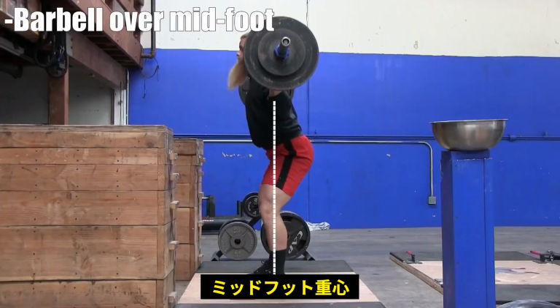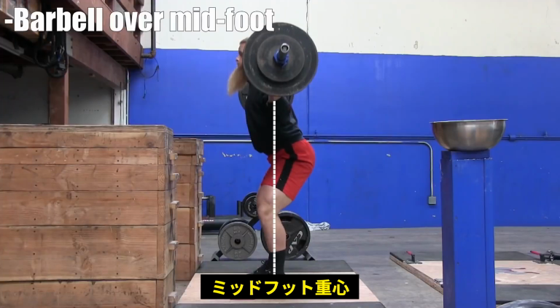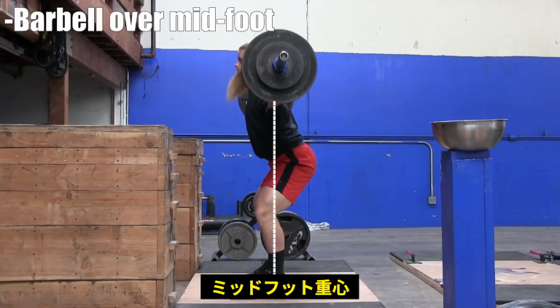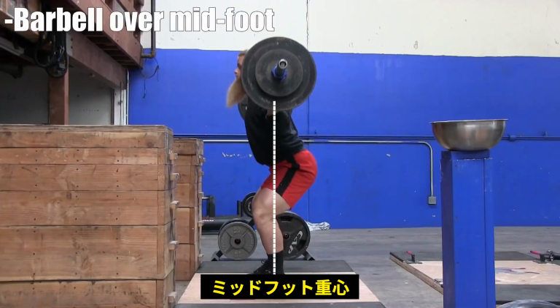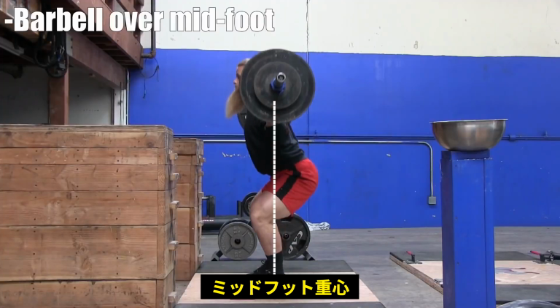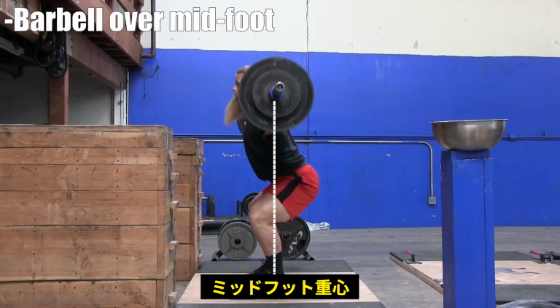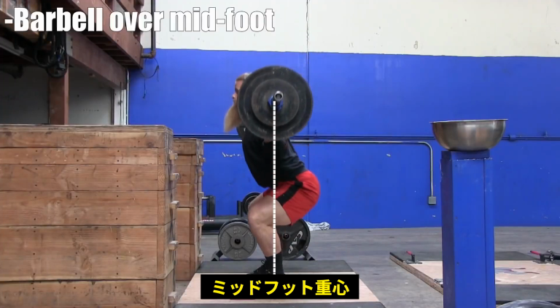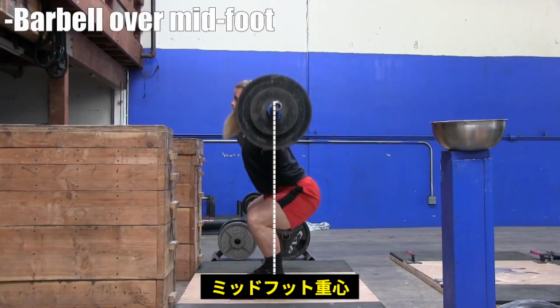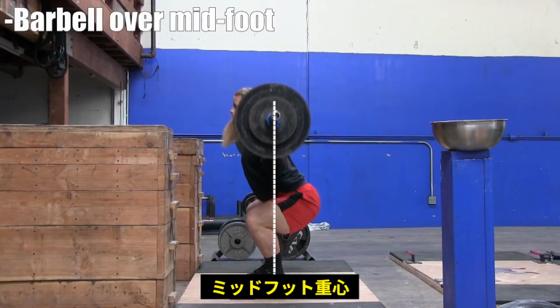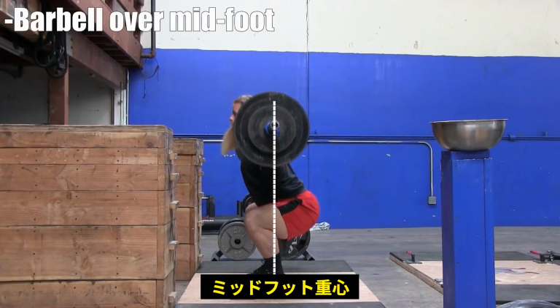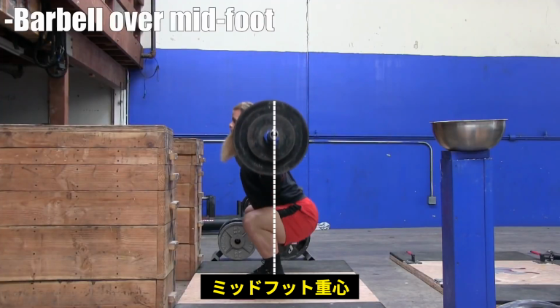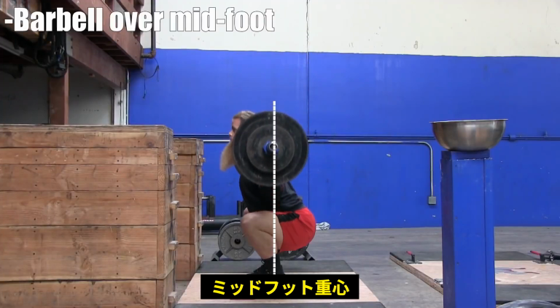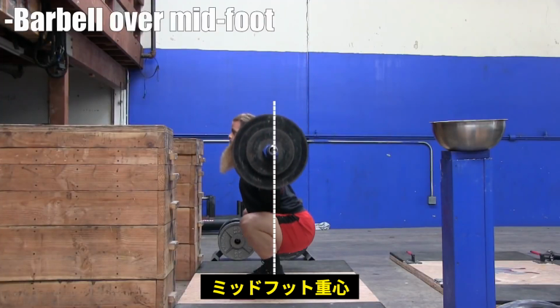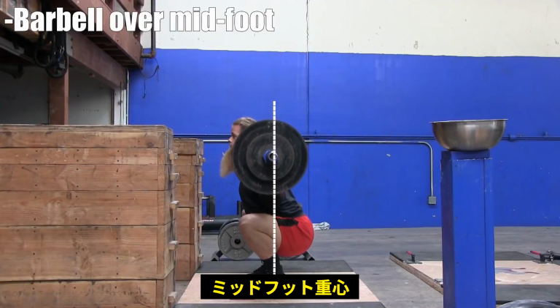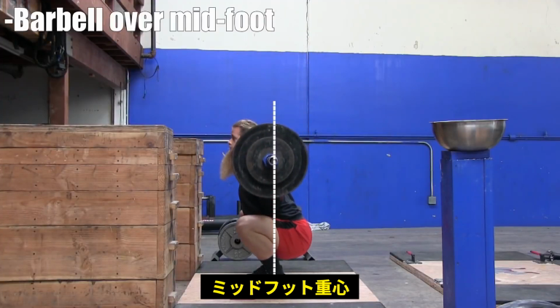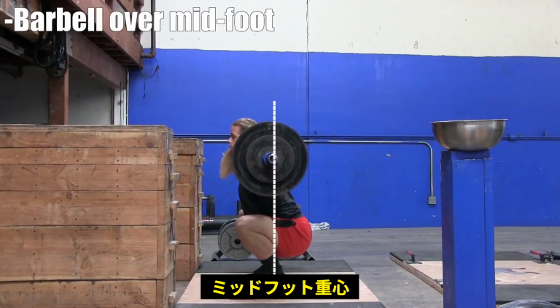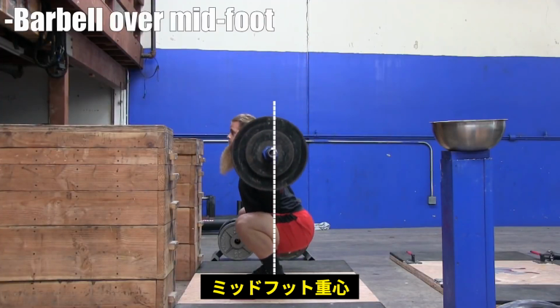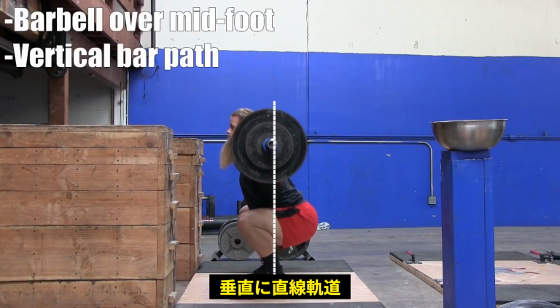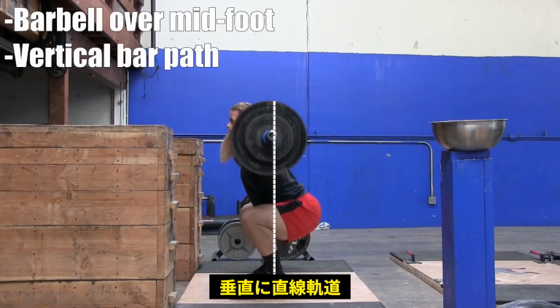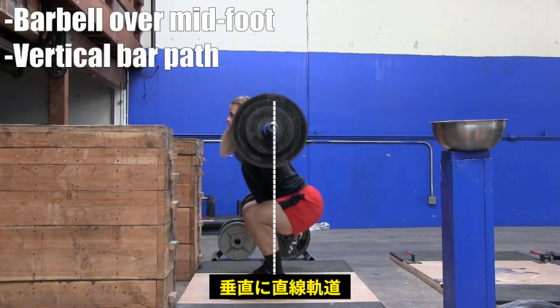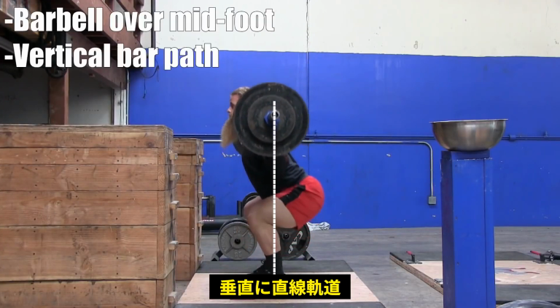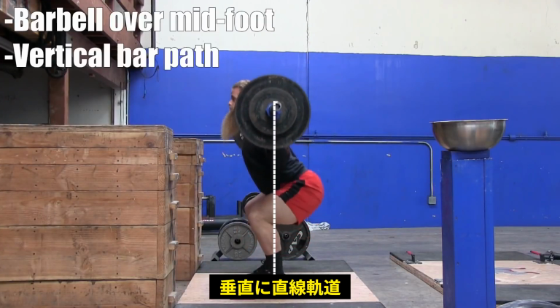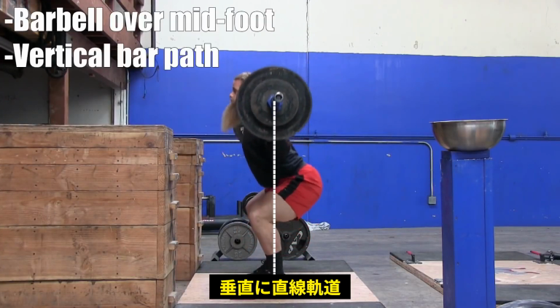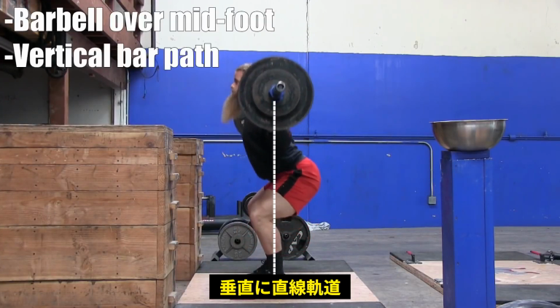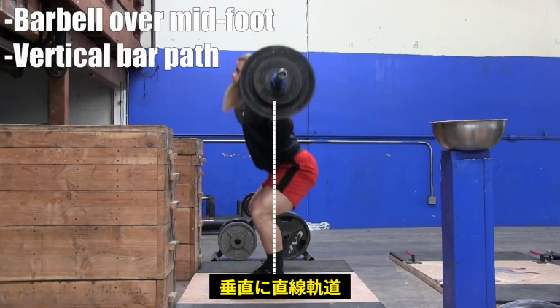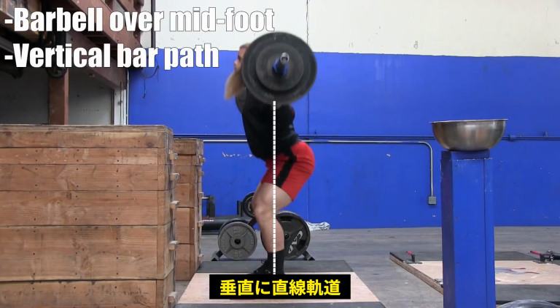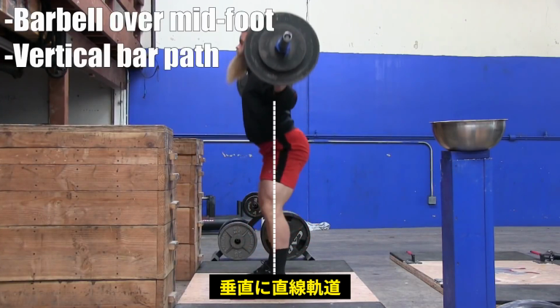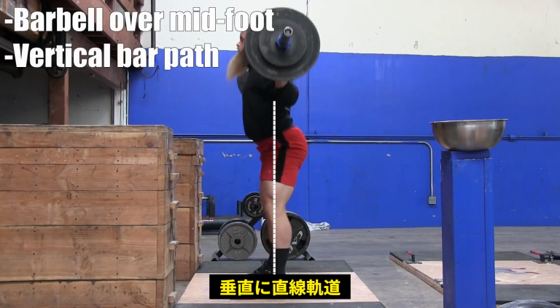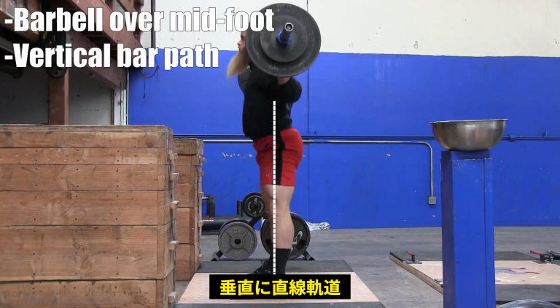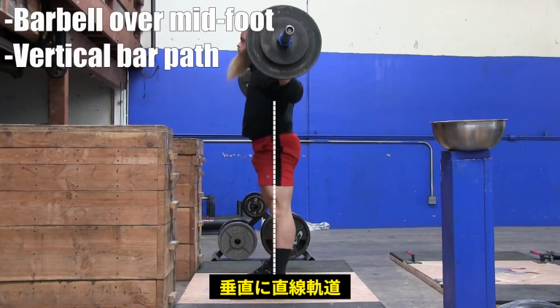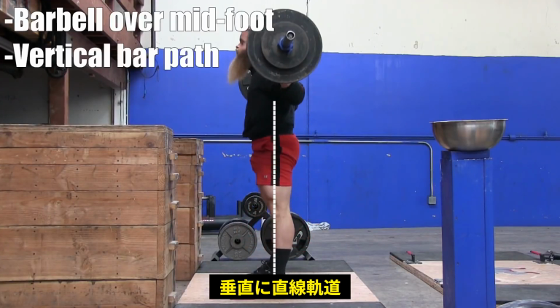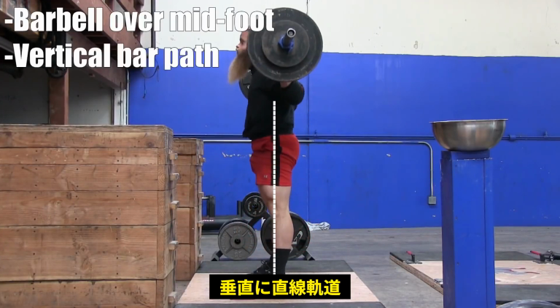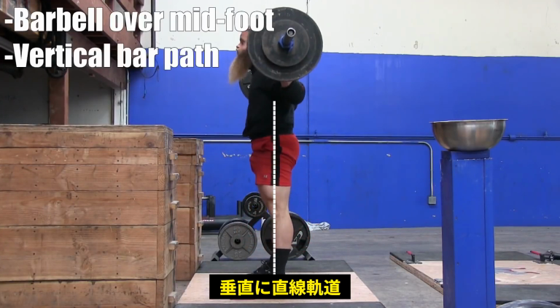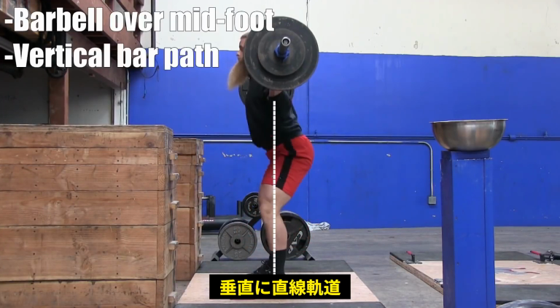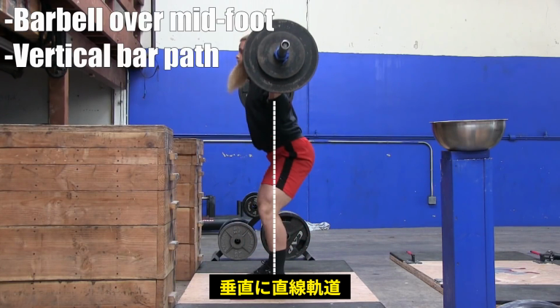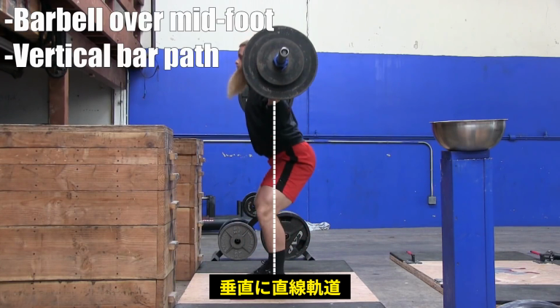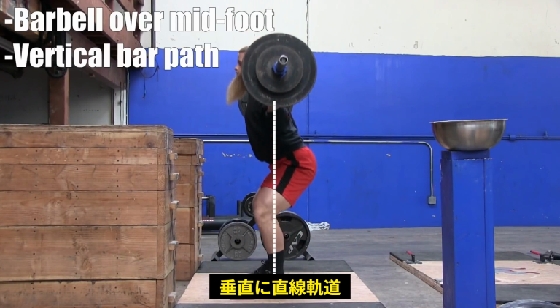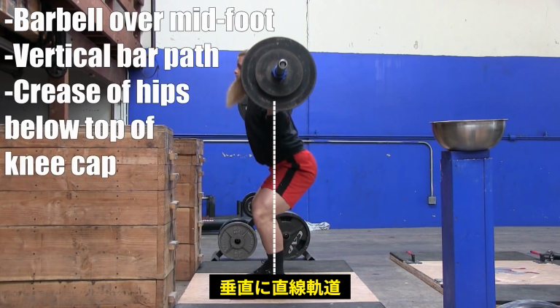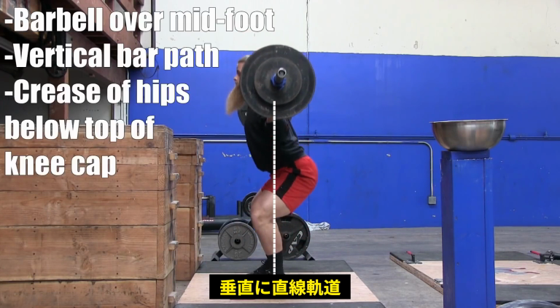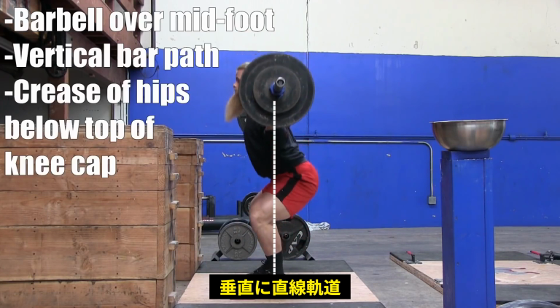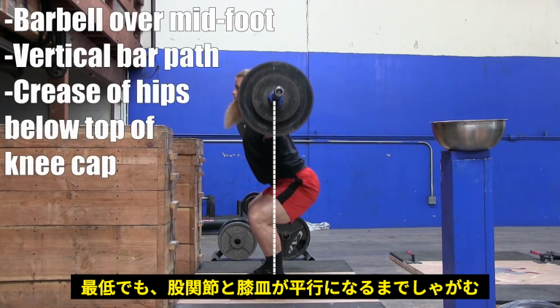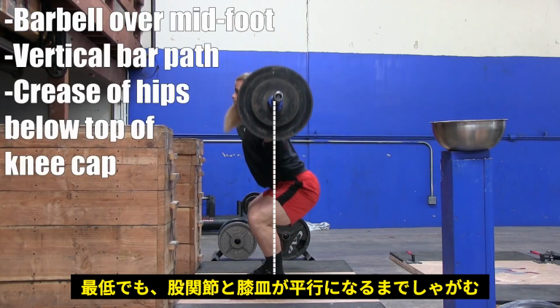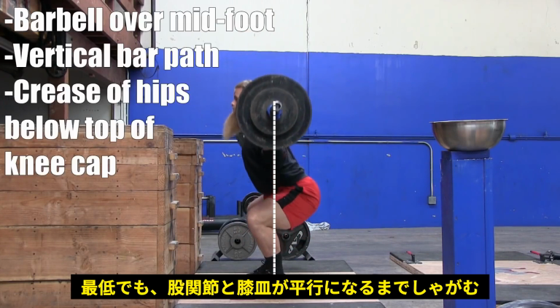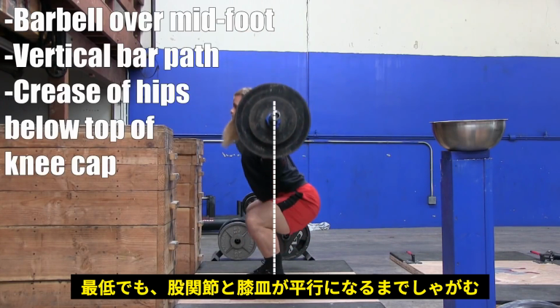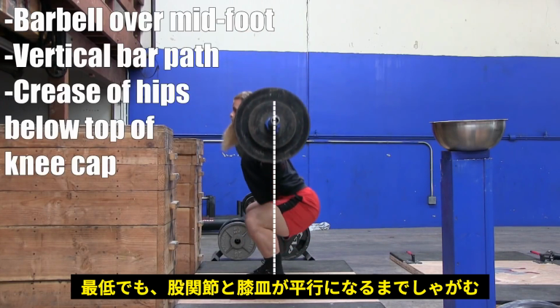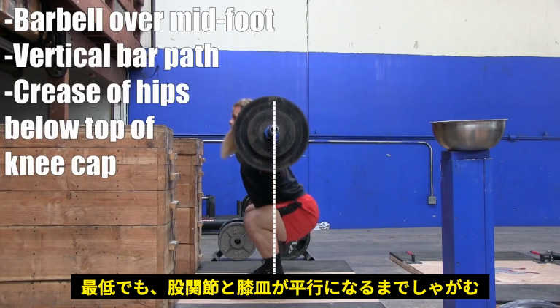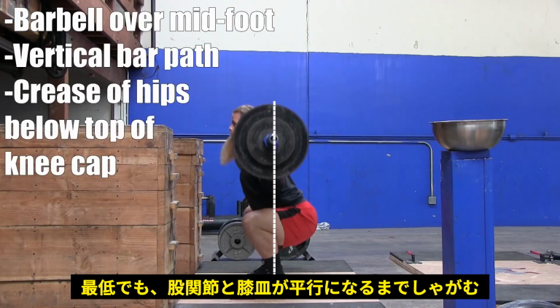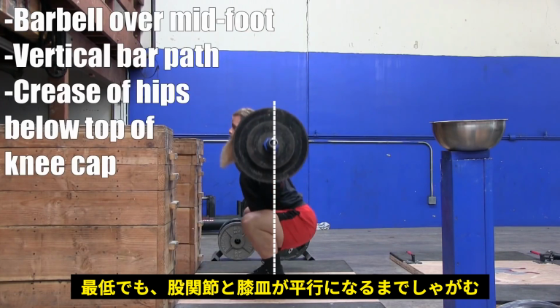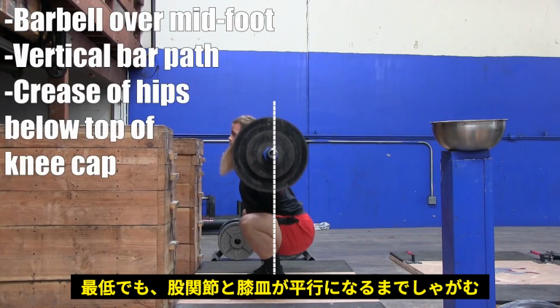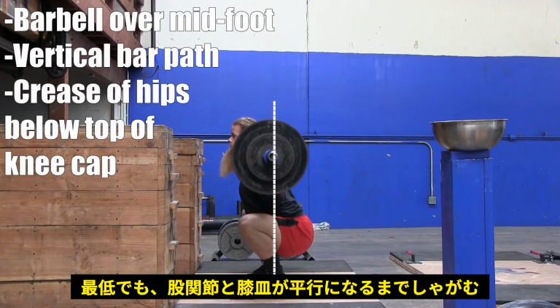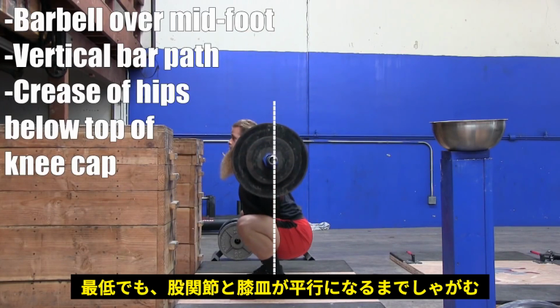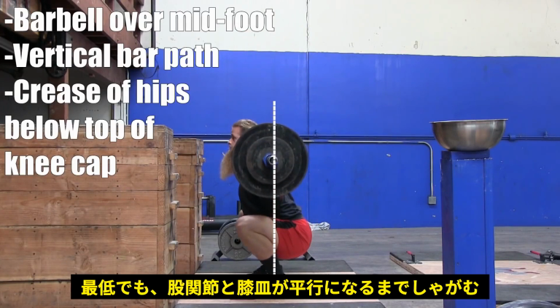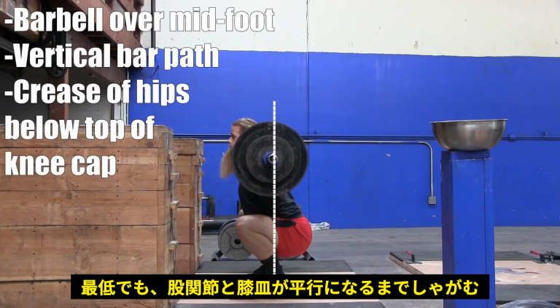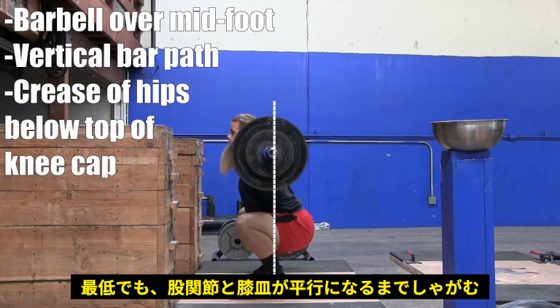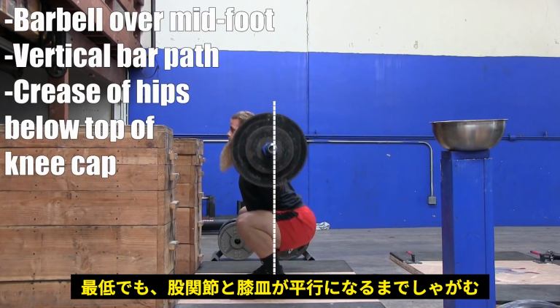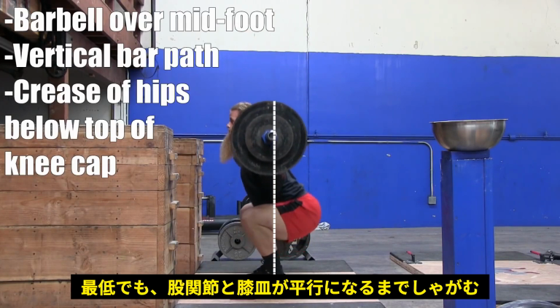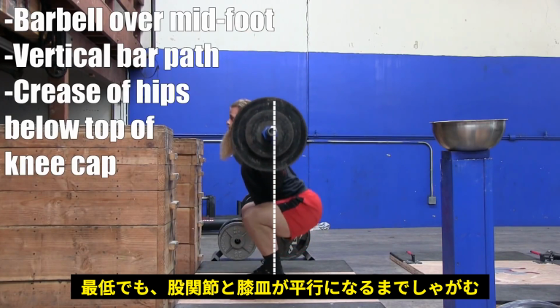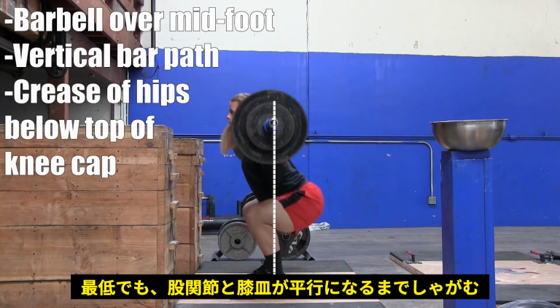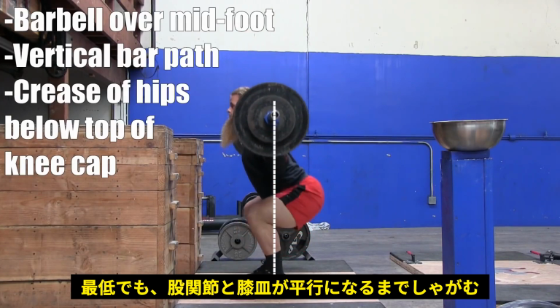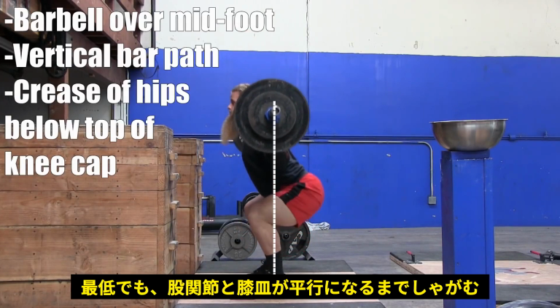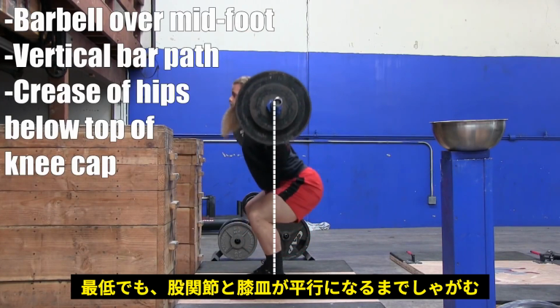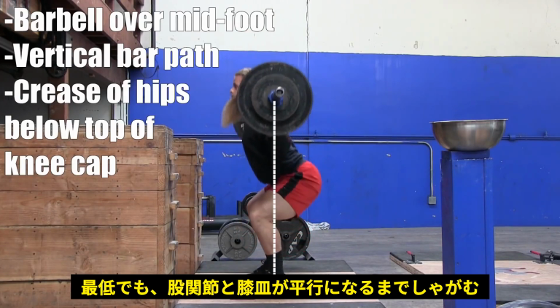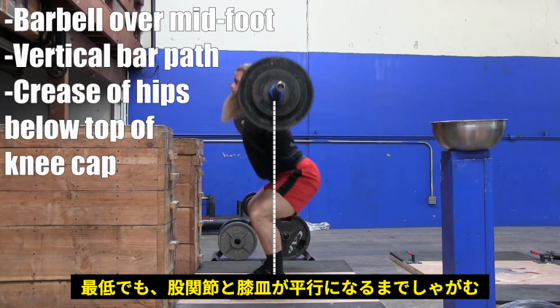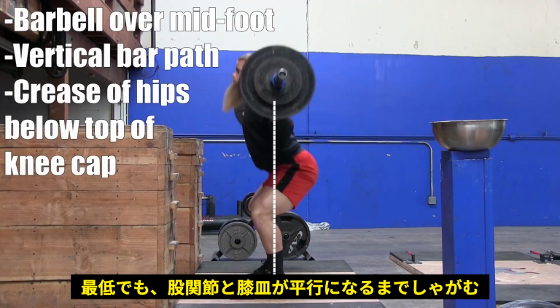Figure out what stance width allows you to execute the following key points: barbell over midfoot, vertical straight bar path, and the crease of the hips going below the top of the kneecap.